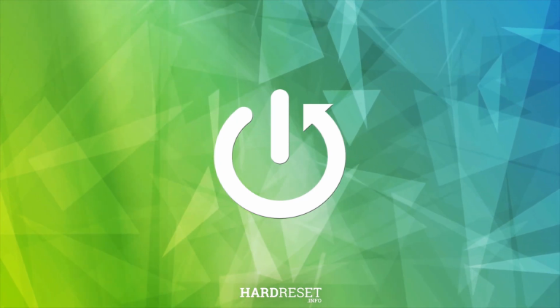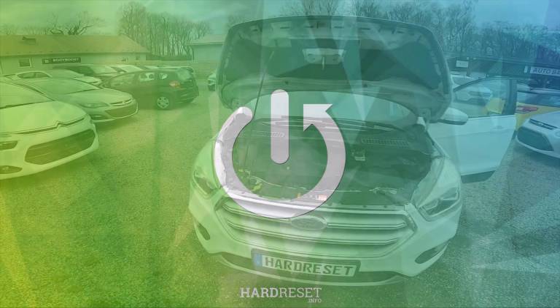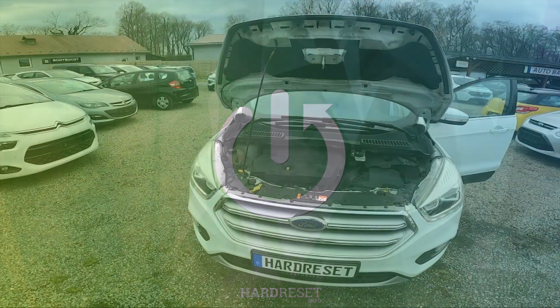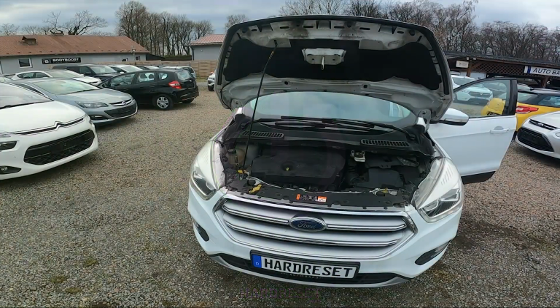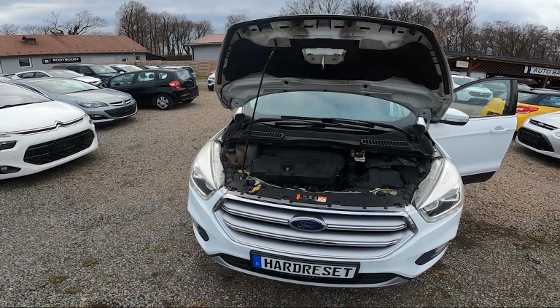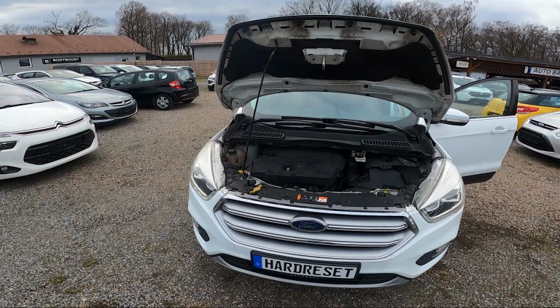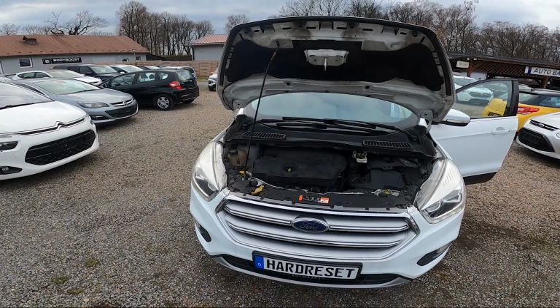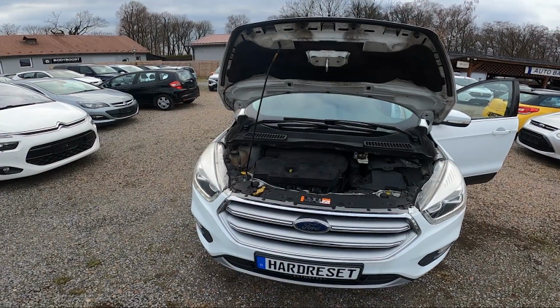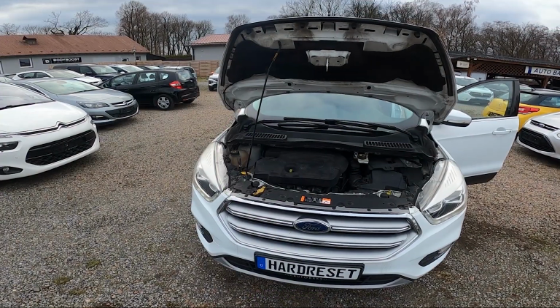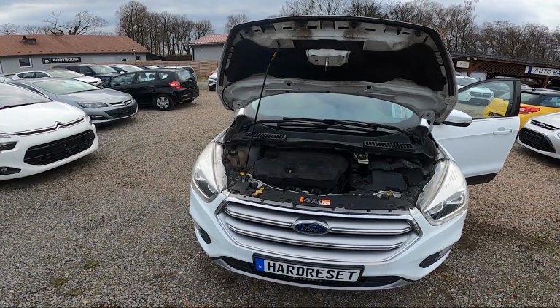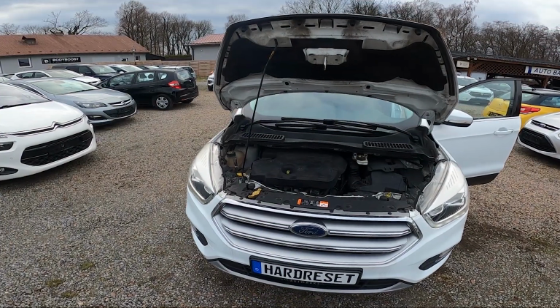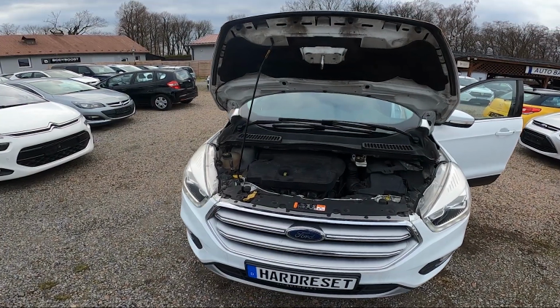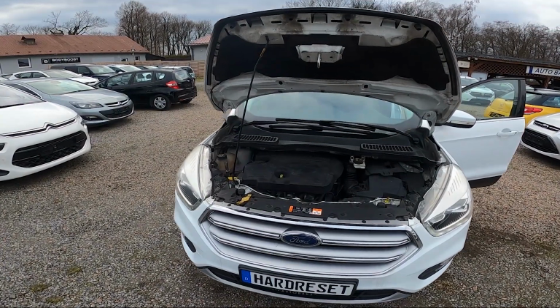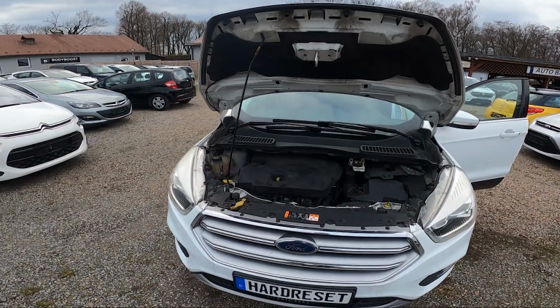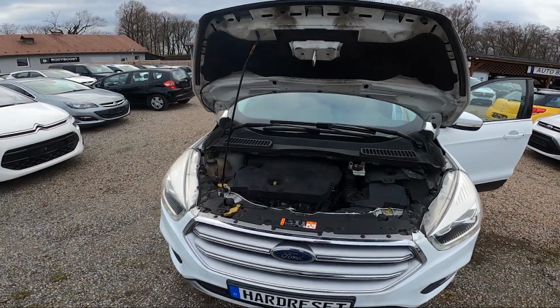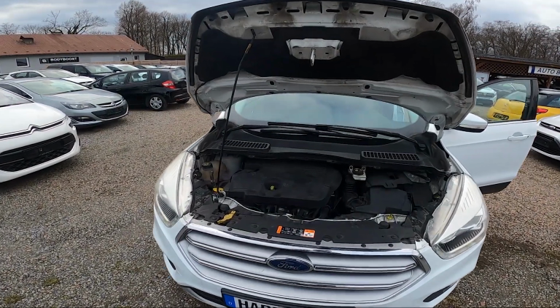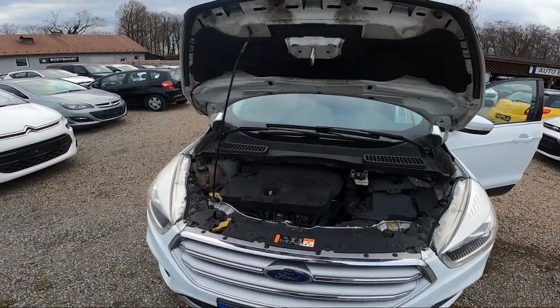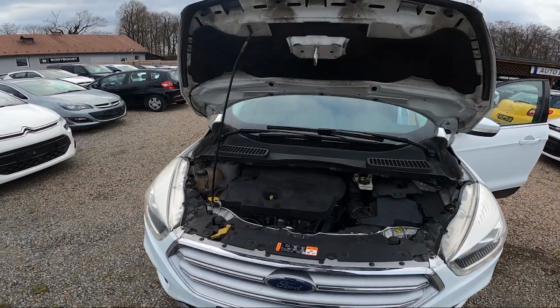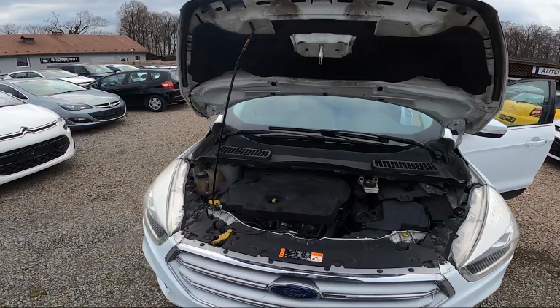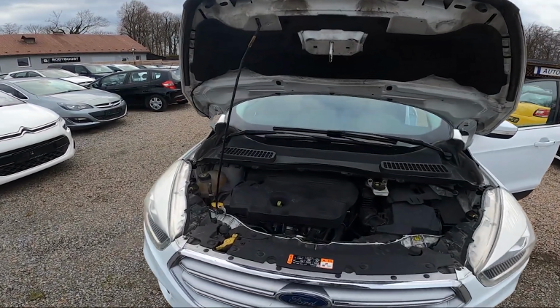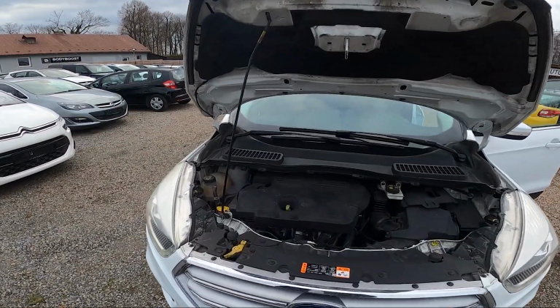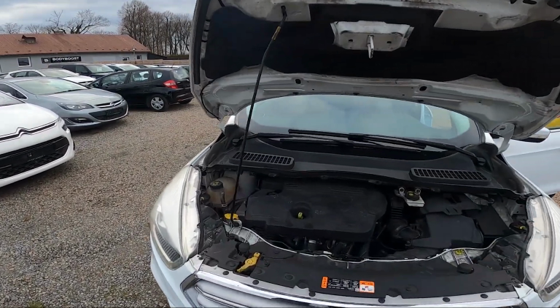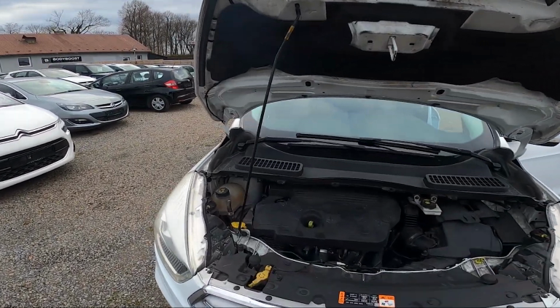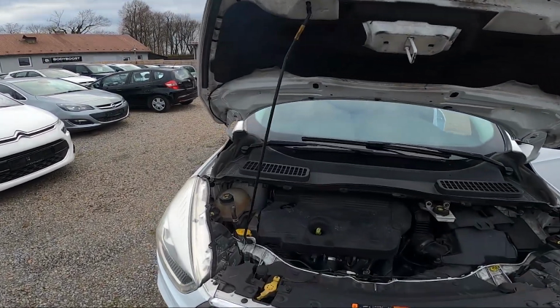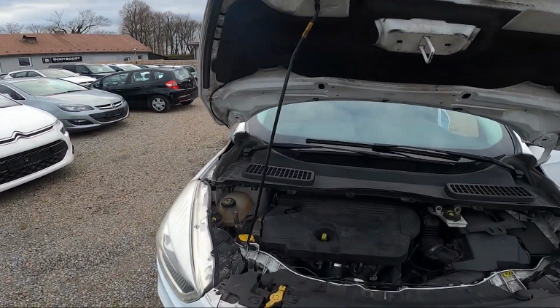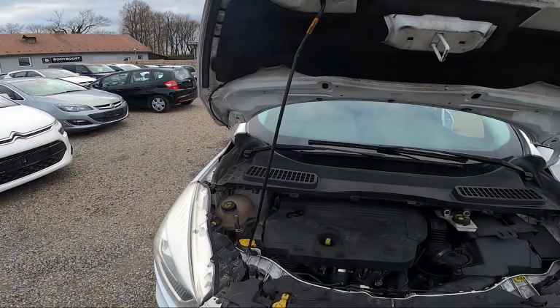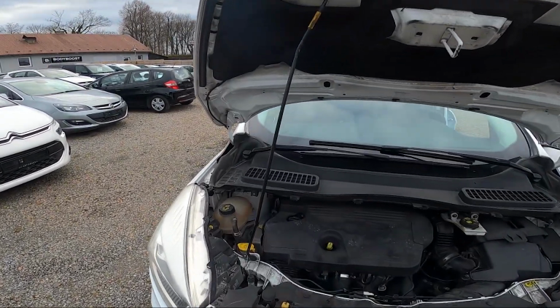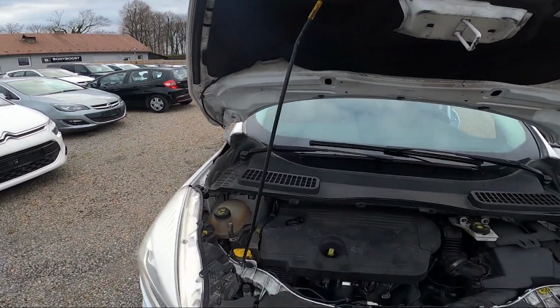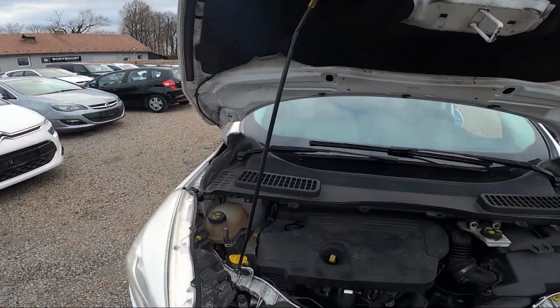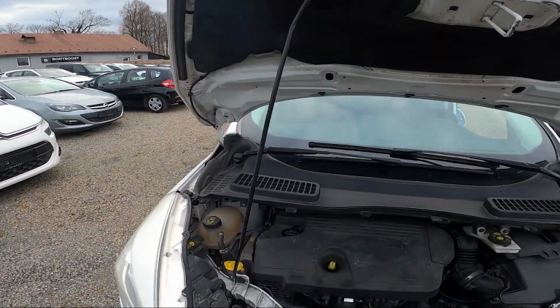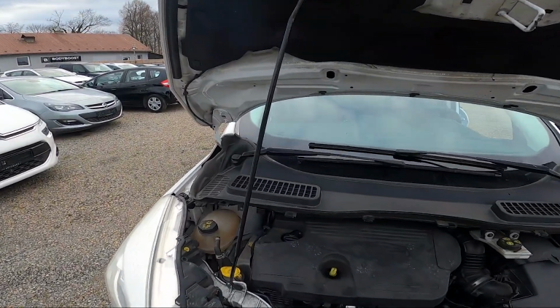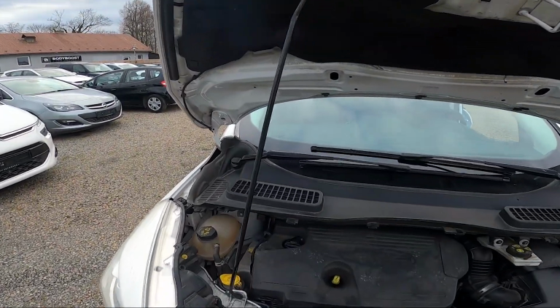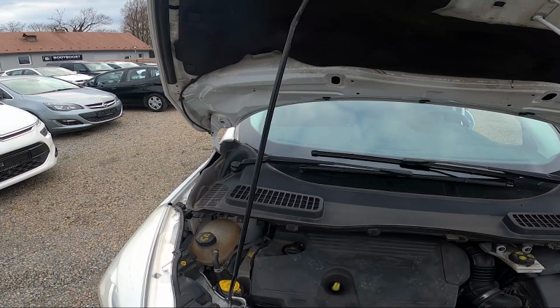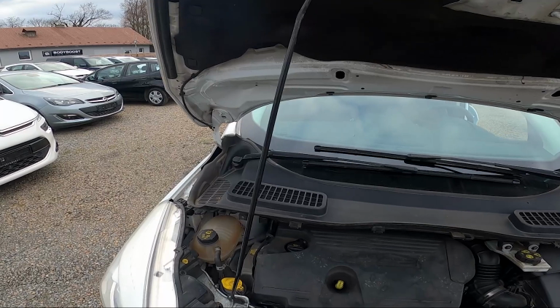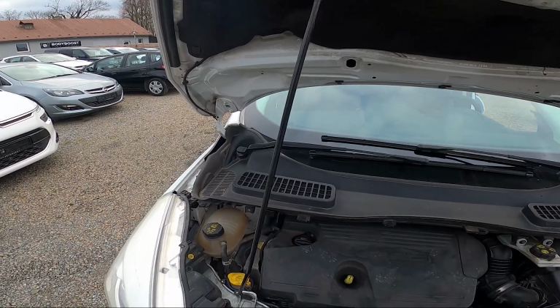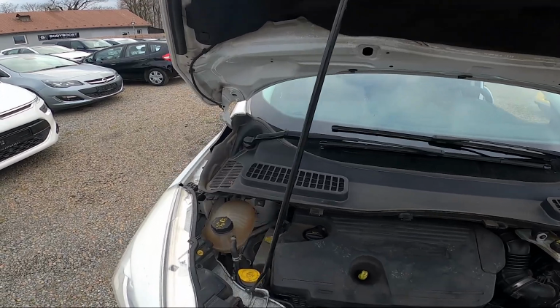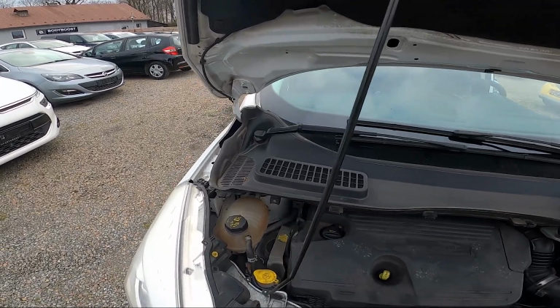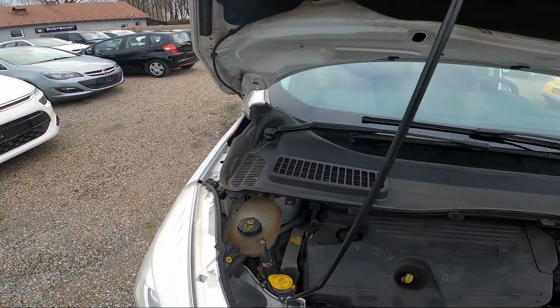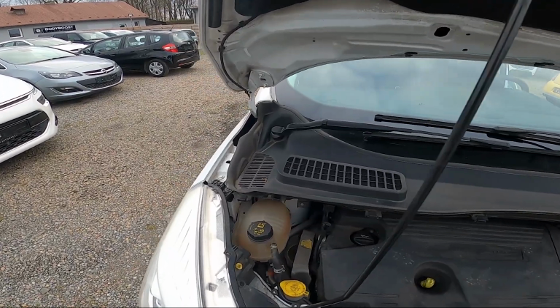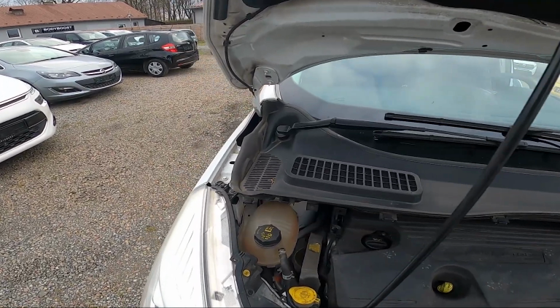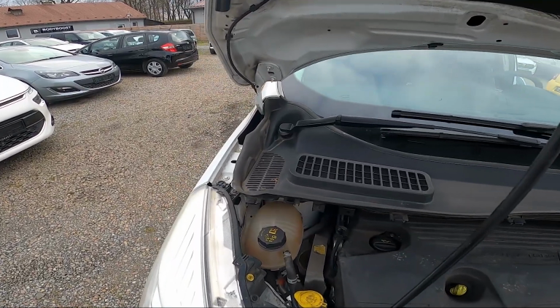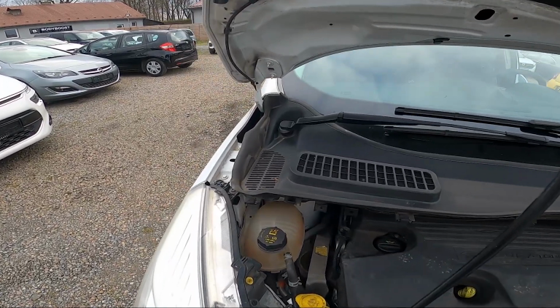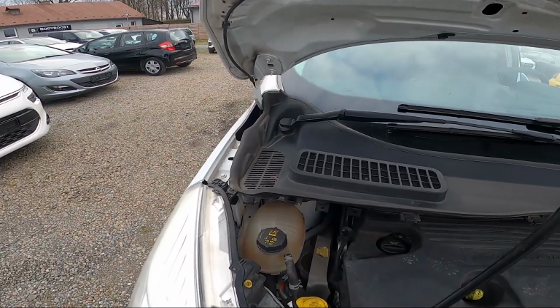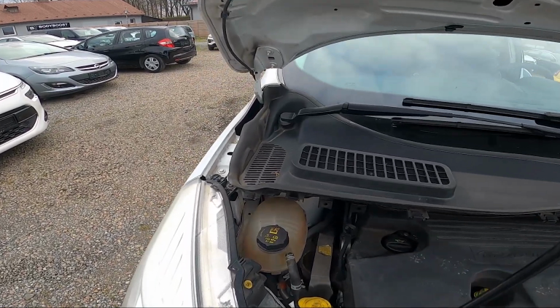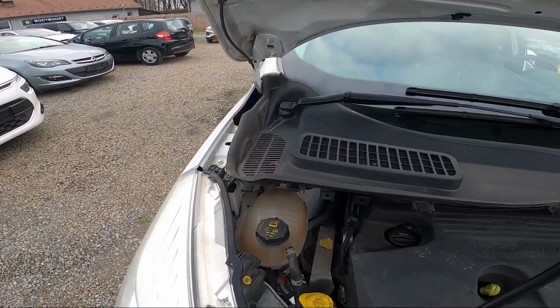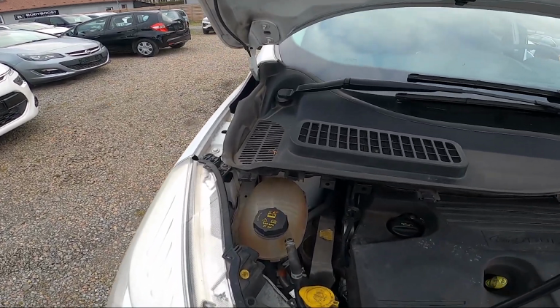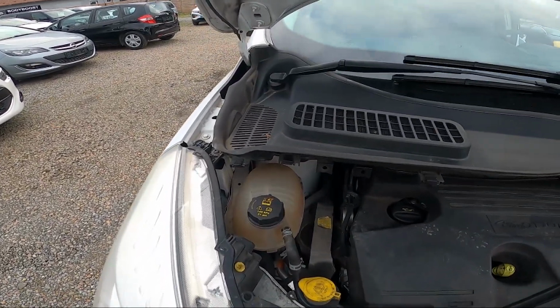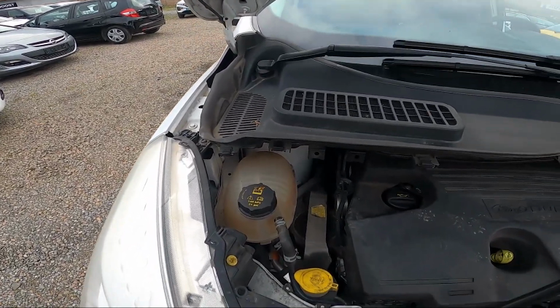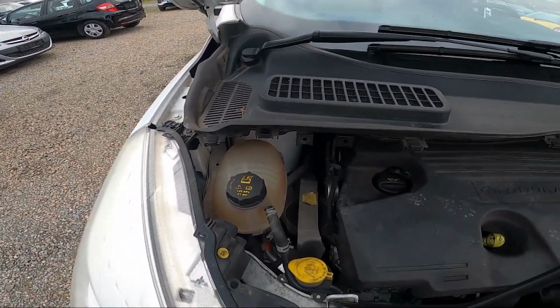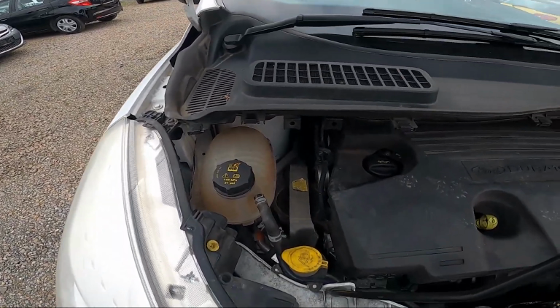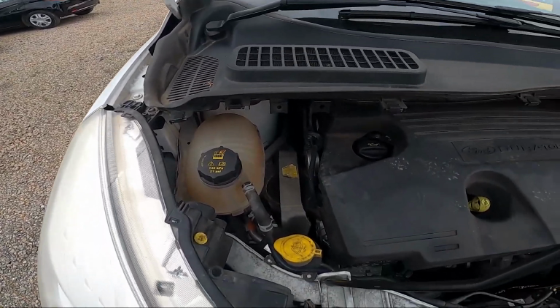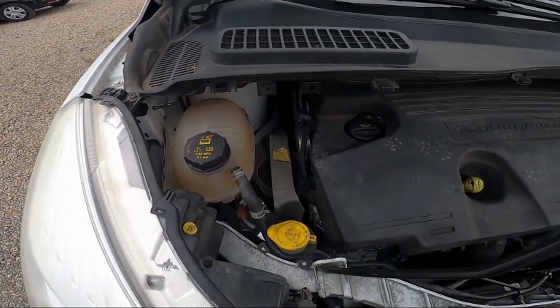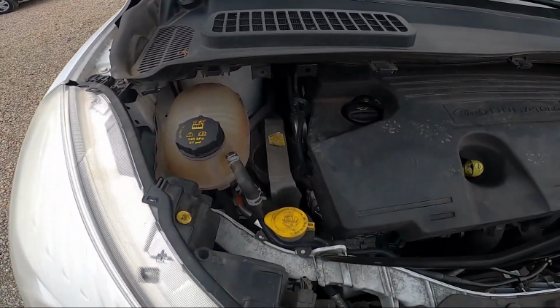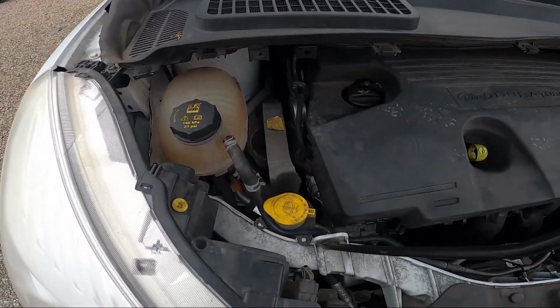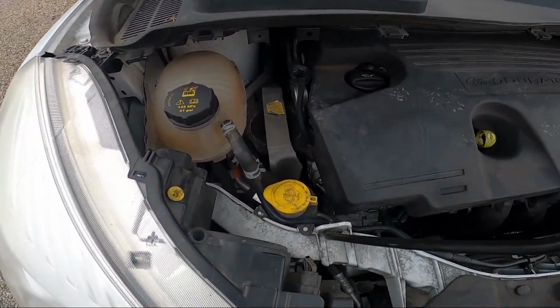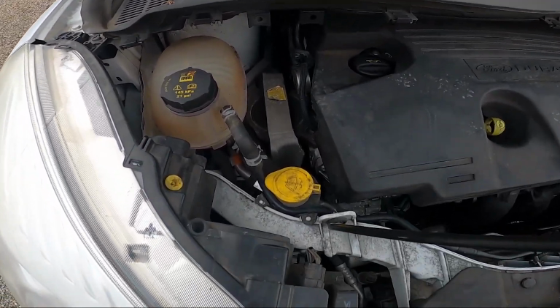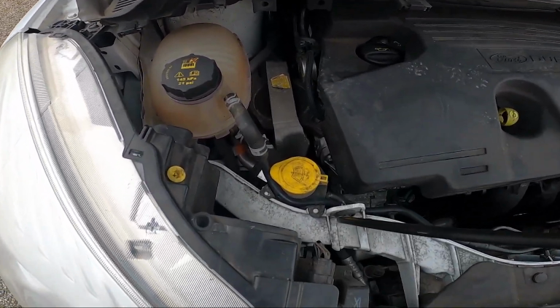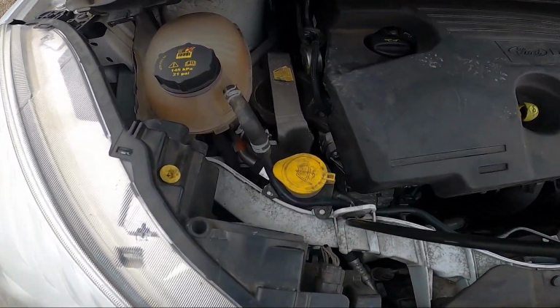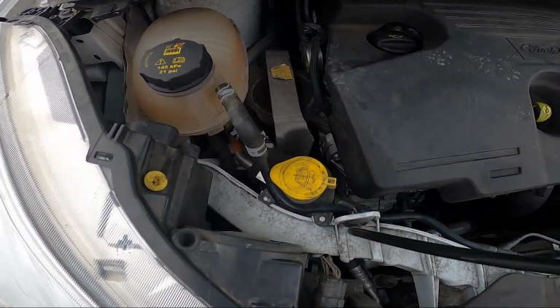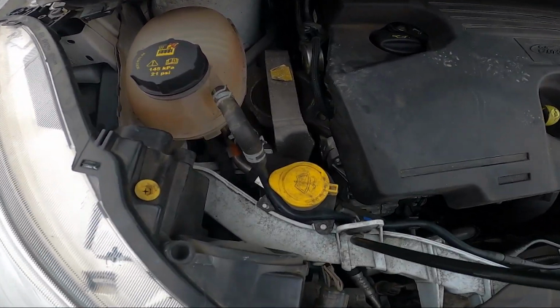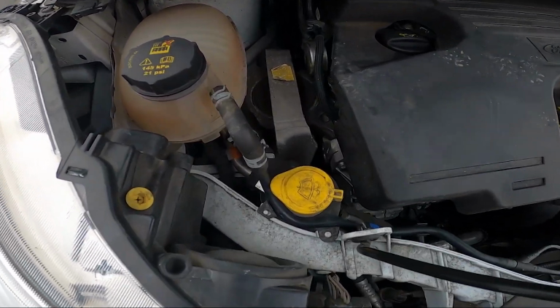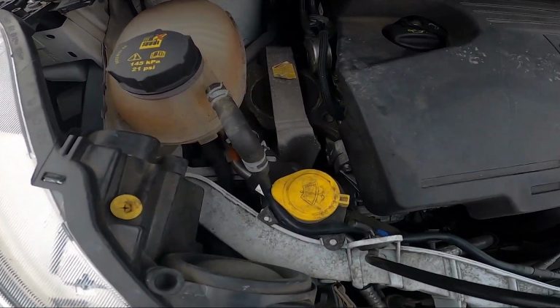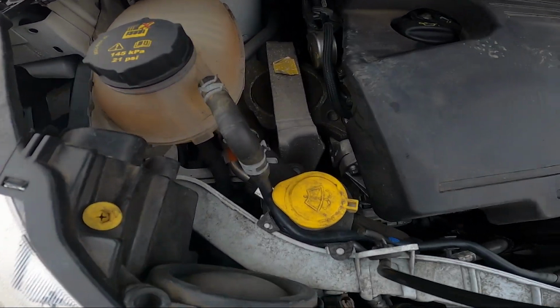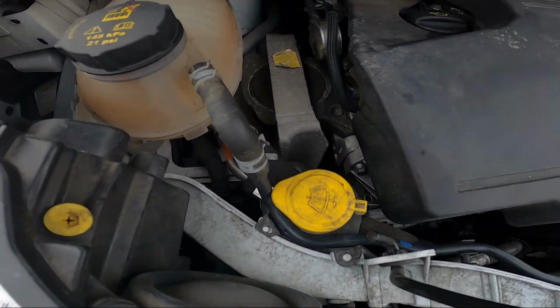In the beginning take a look at the left side of engine compartment and the washer fluid reservoir is located right here.